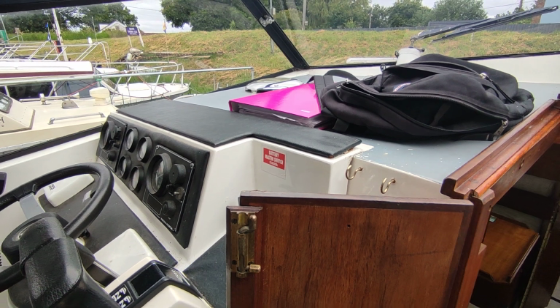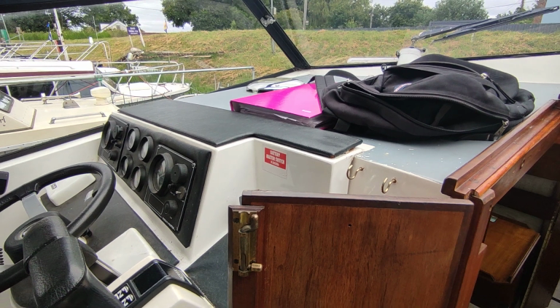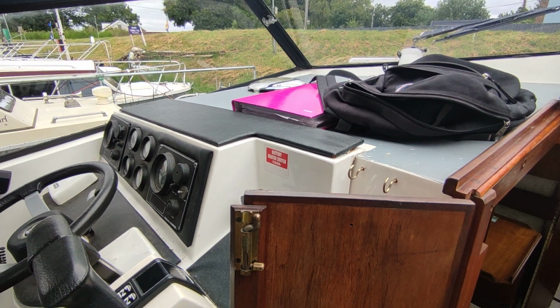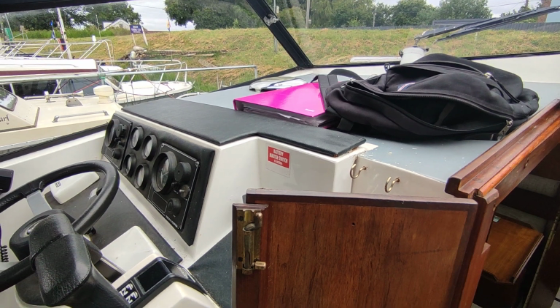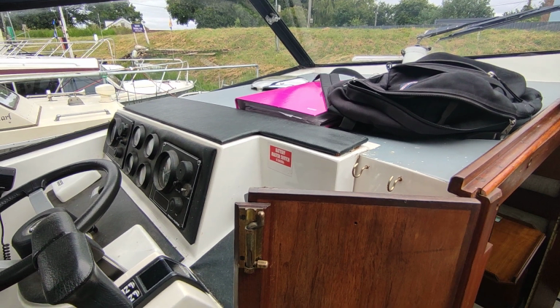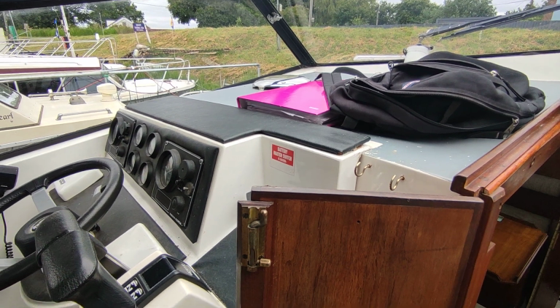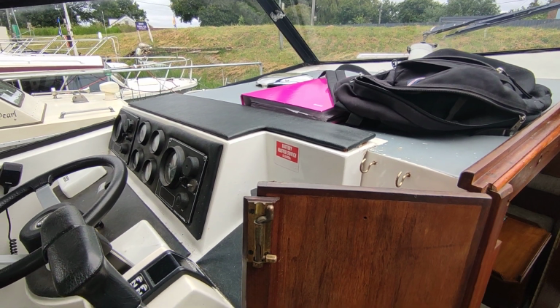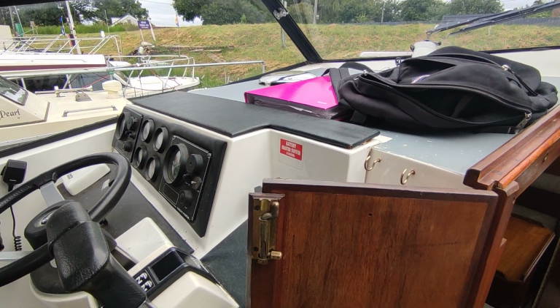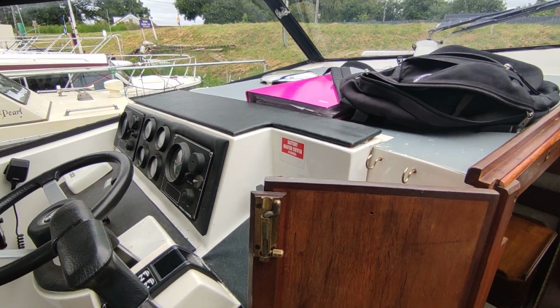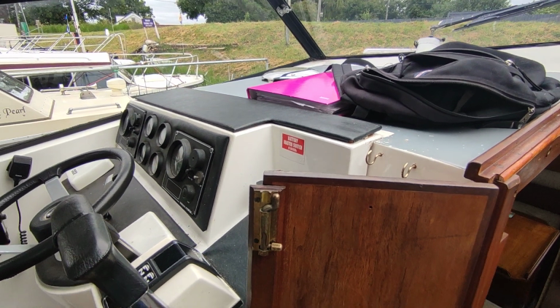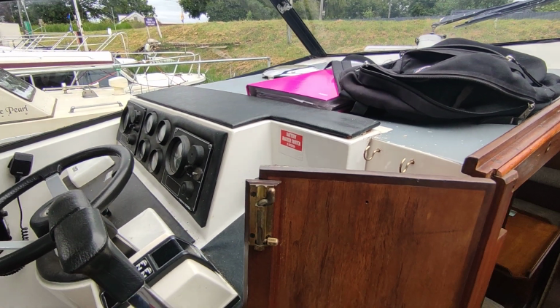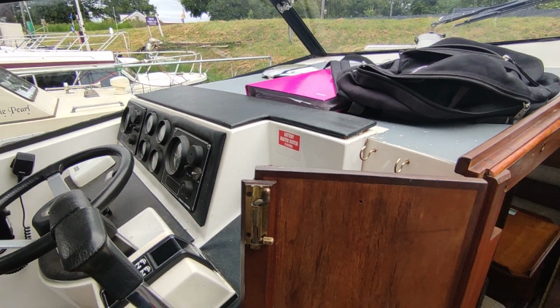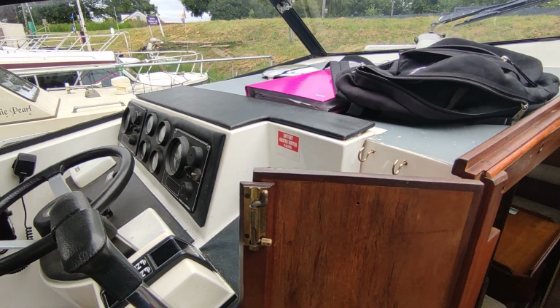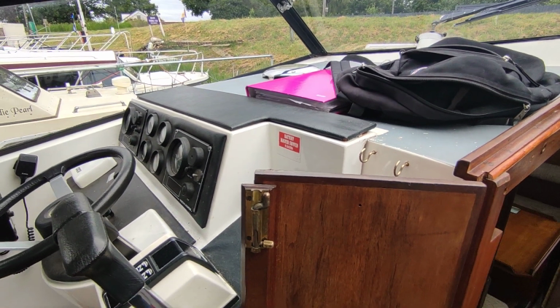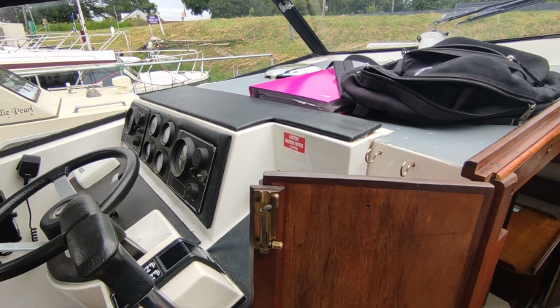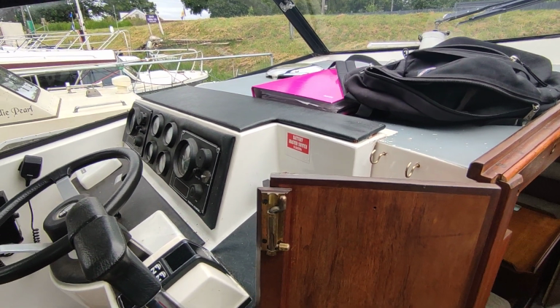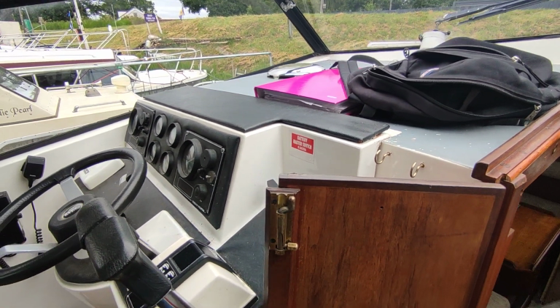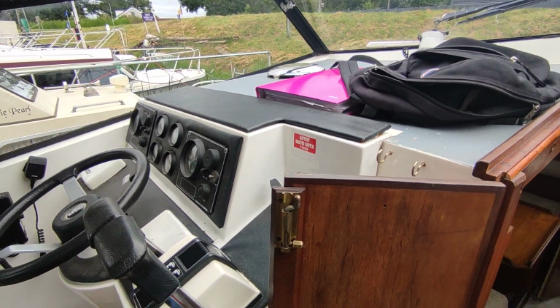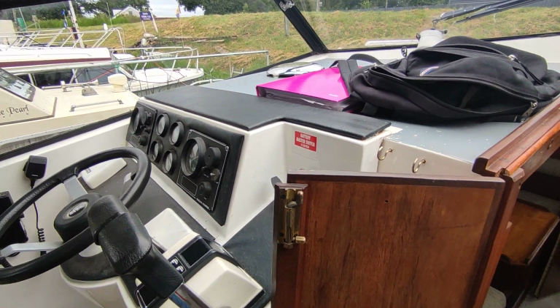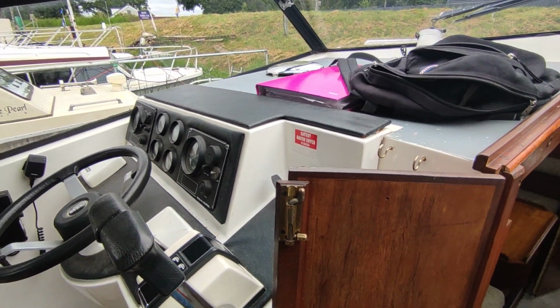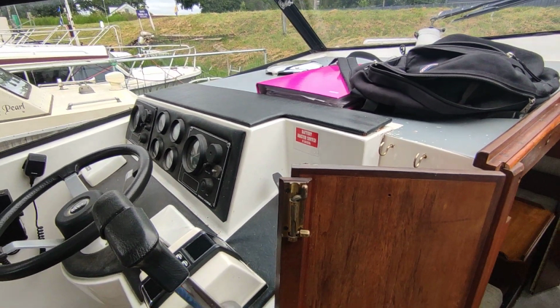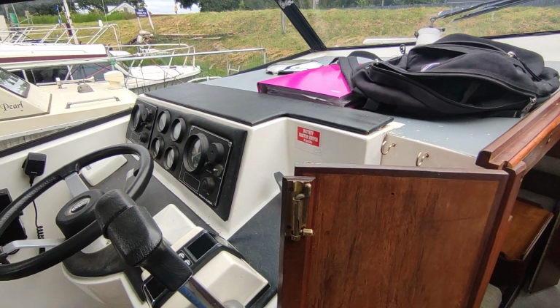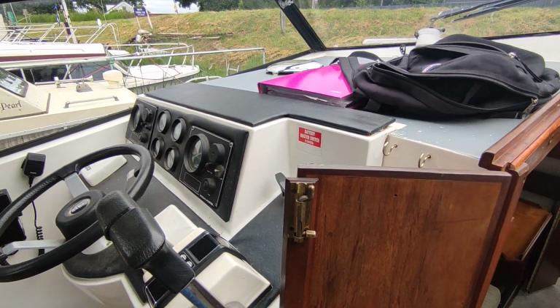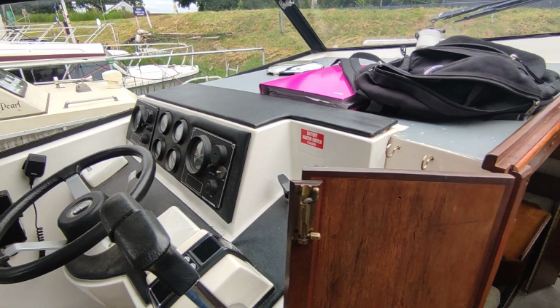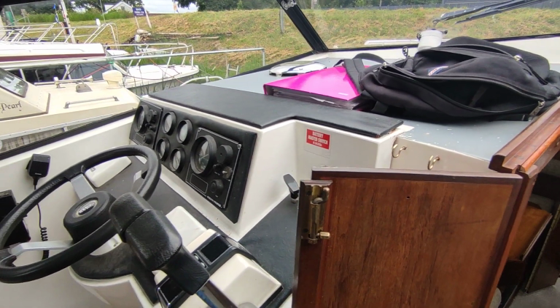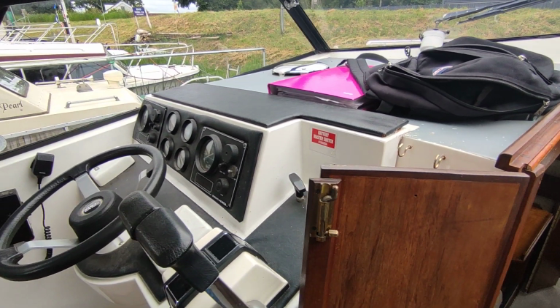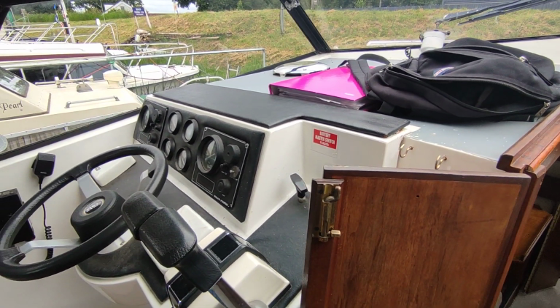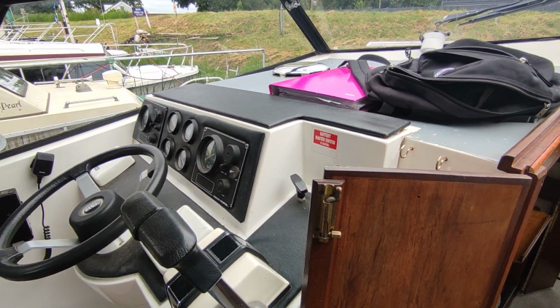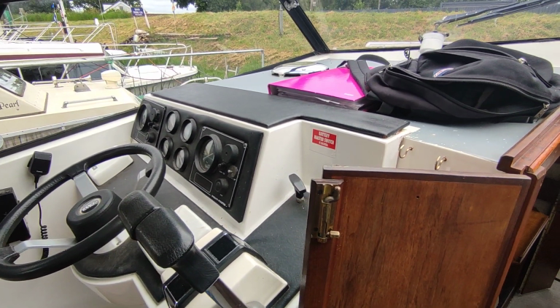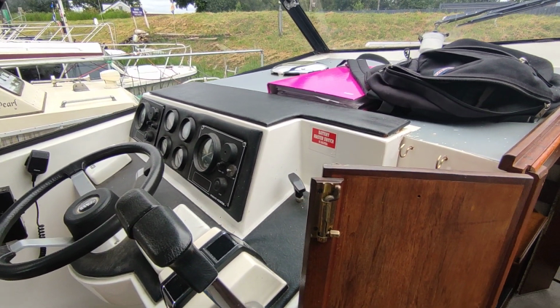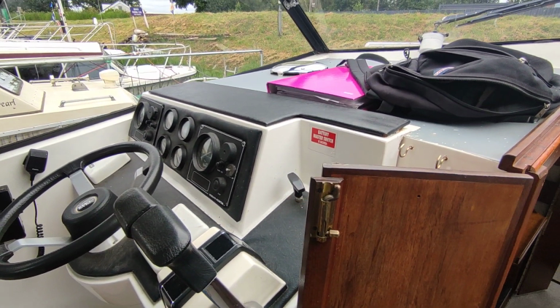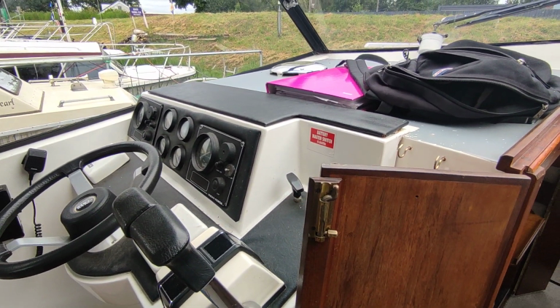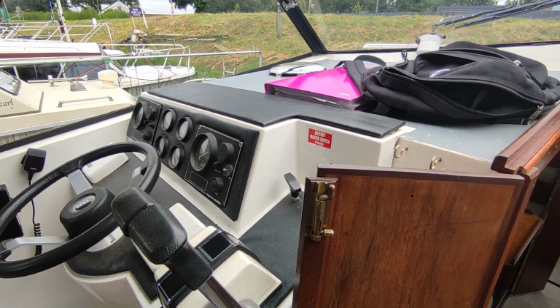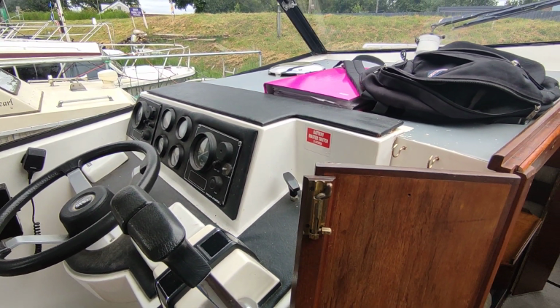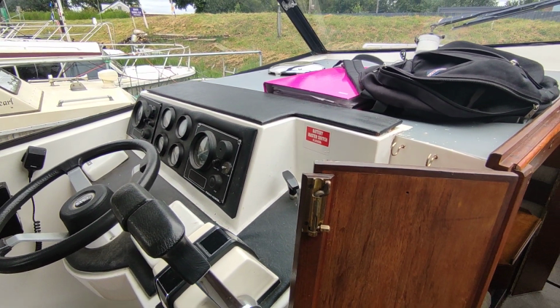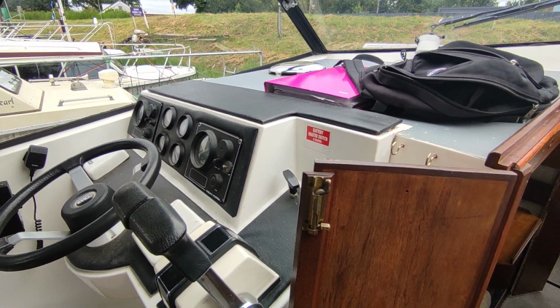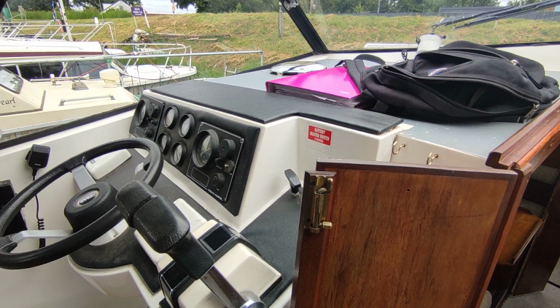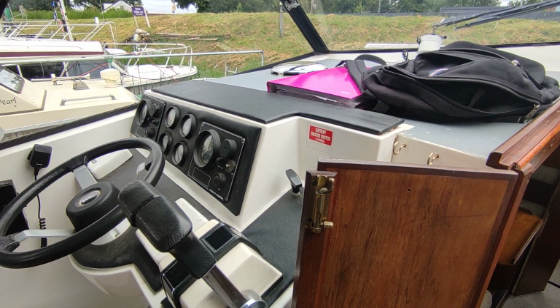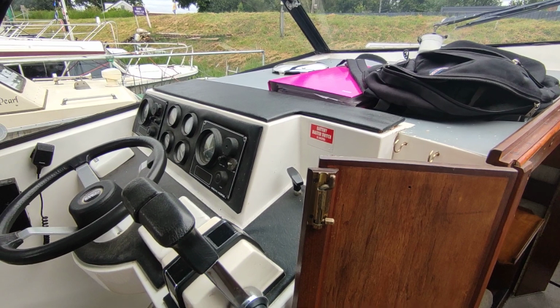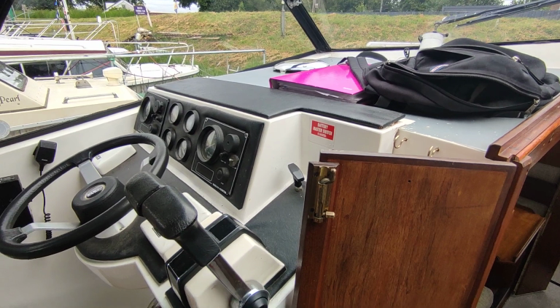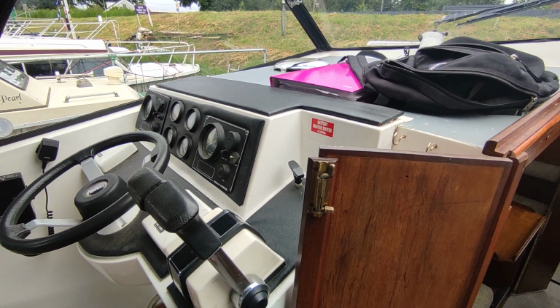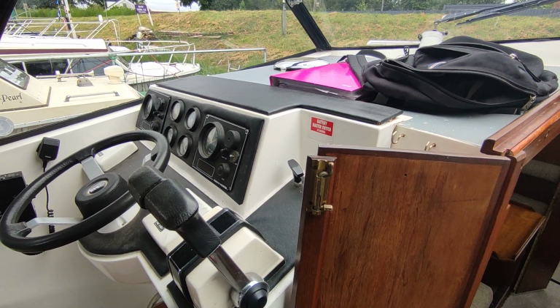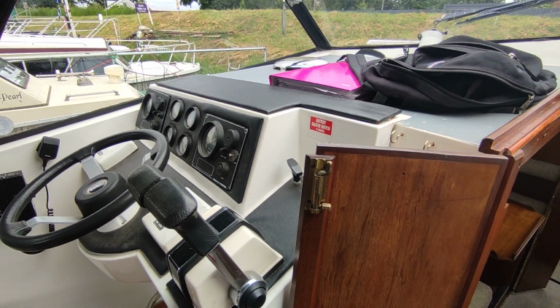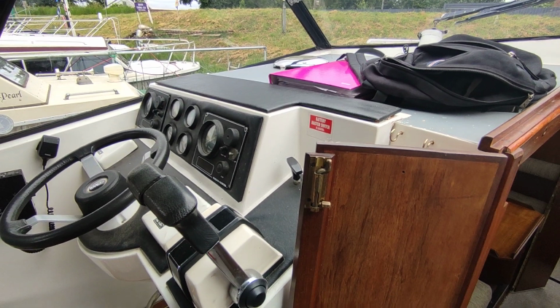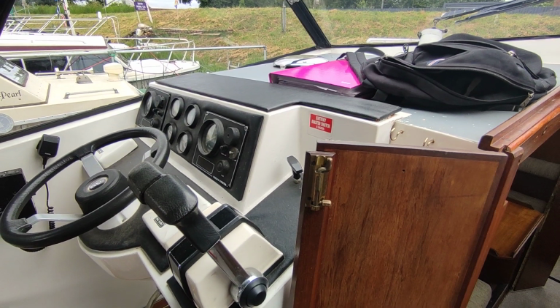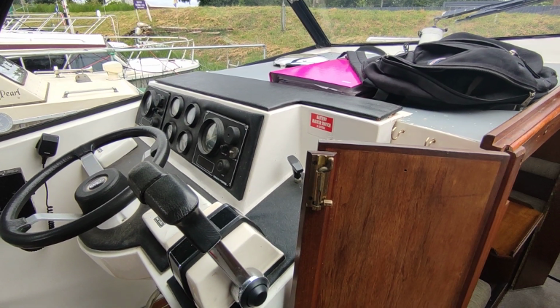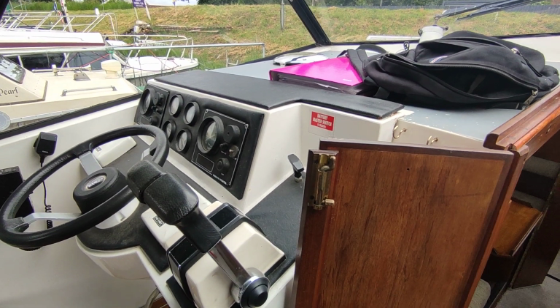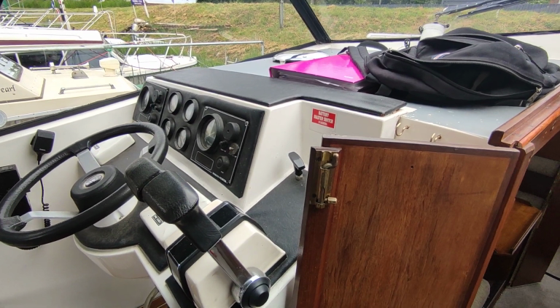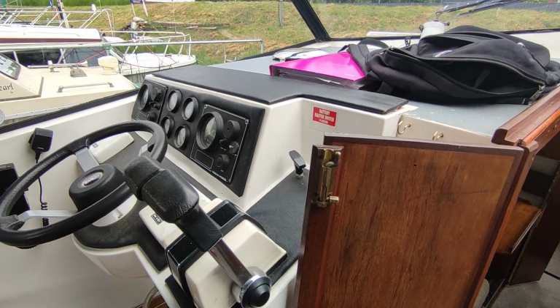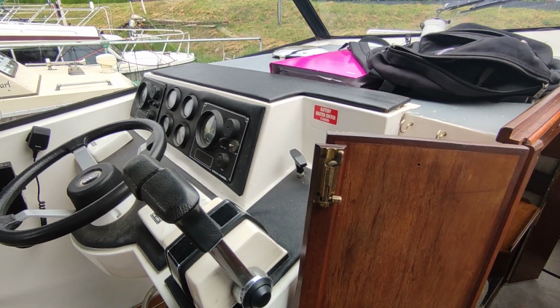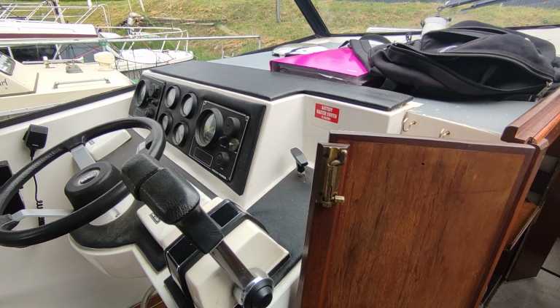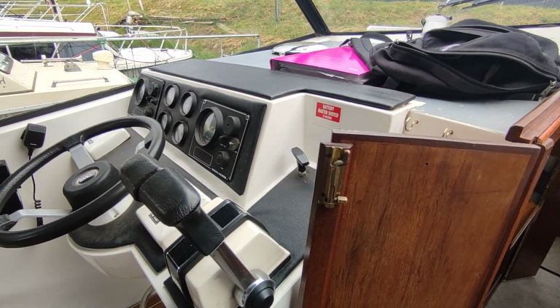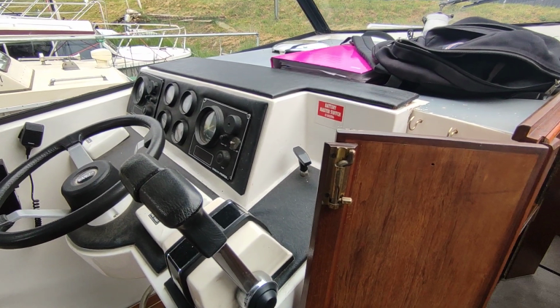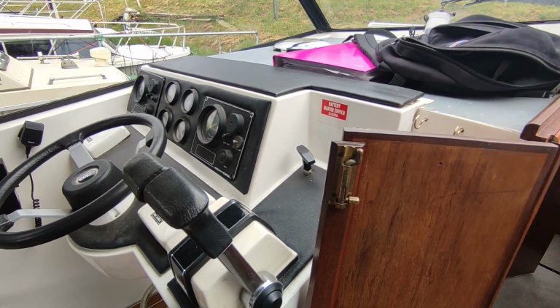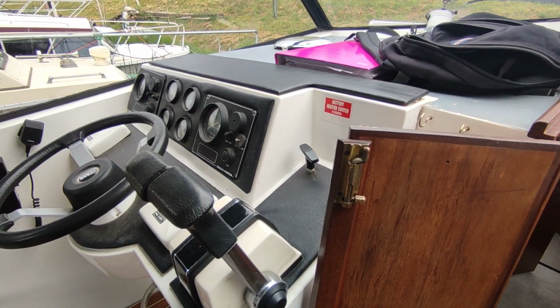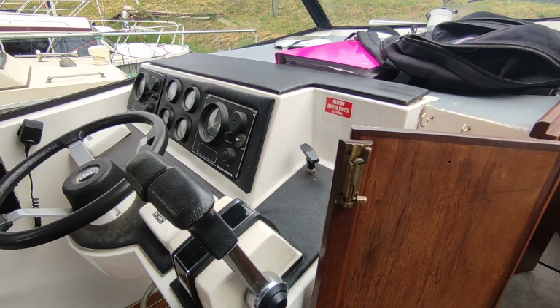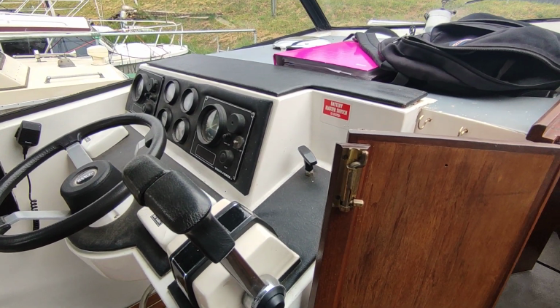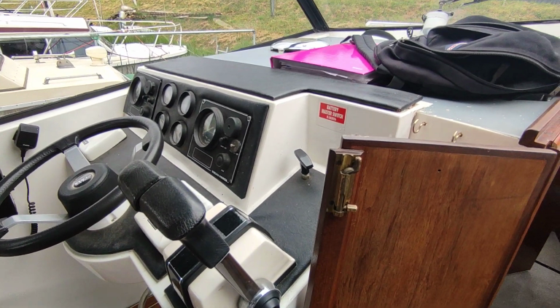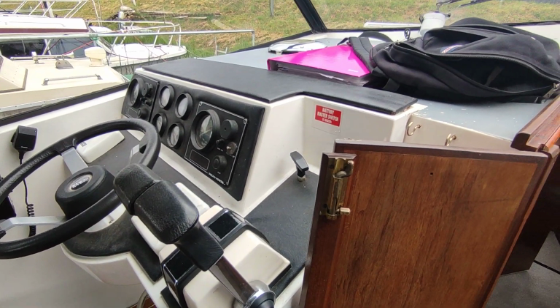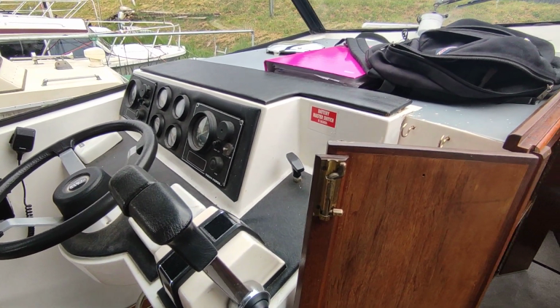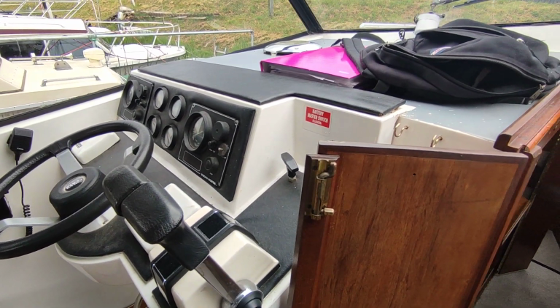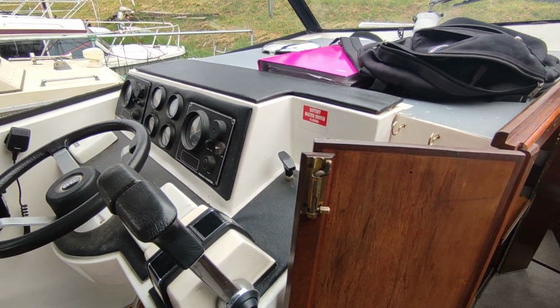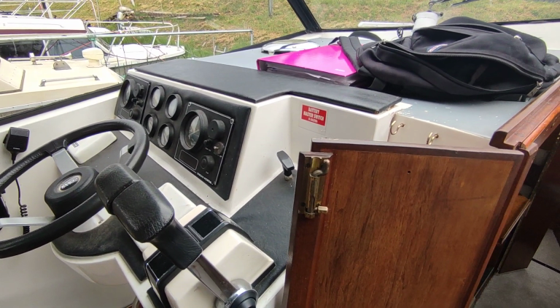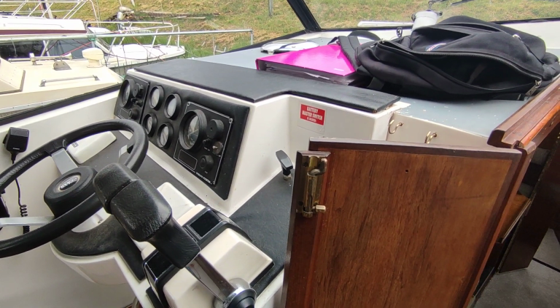Hi, this is Steve Biggs of Boat Shed Norfolk, on board the 1989 Dutchess 29 twin diesel. This is engine start.